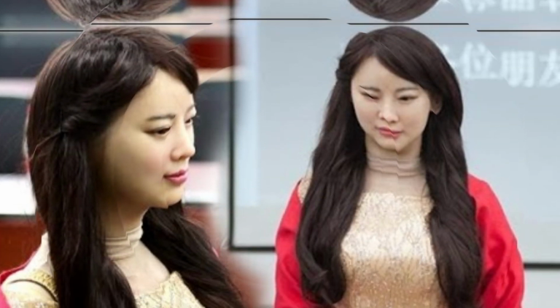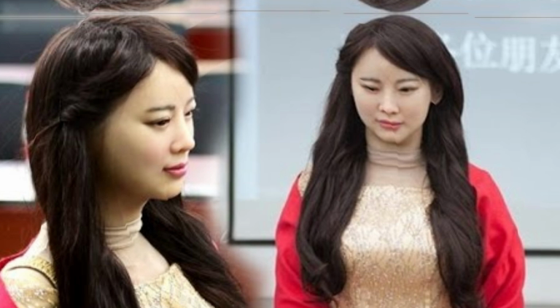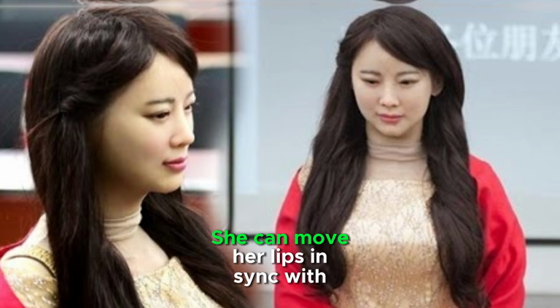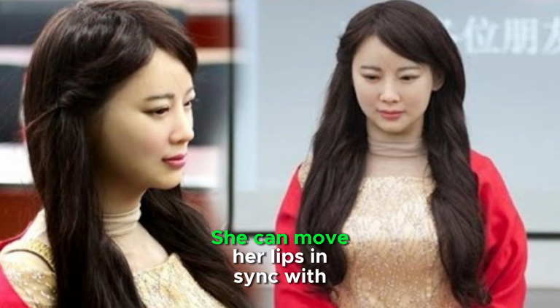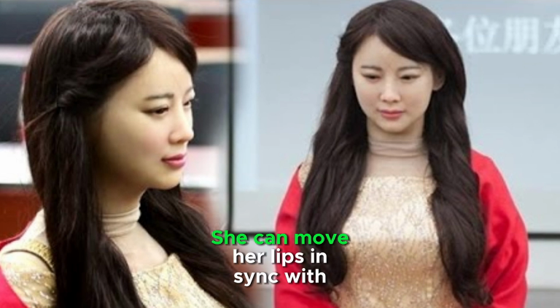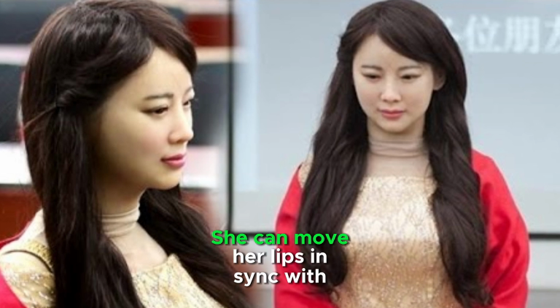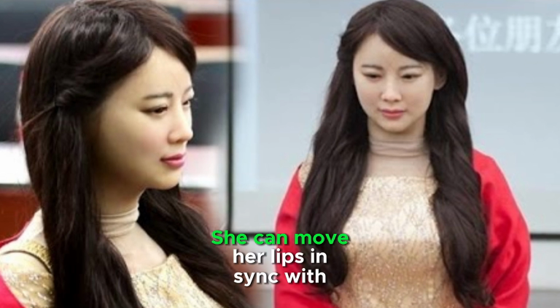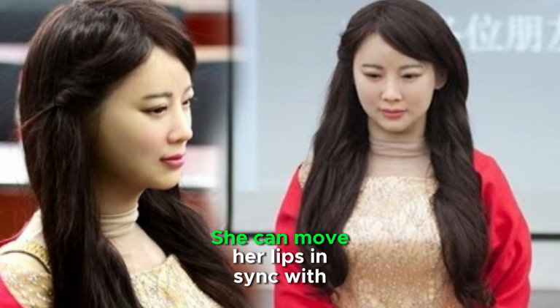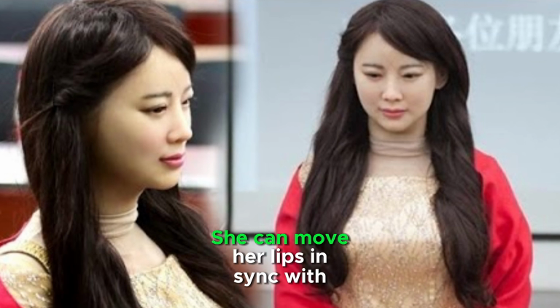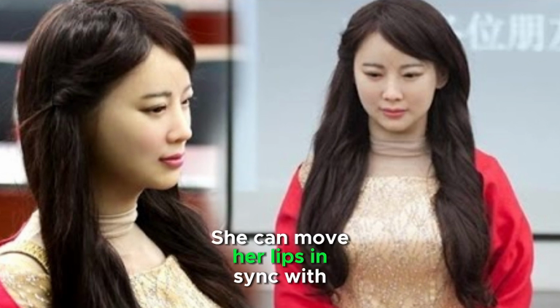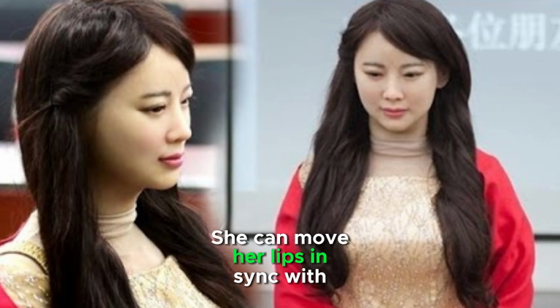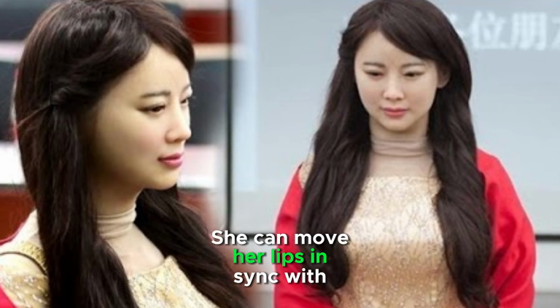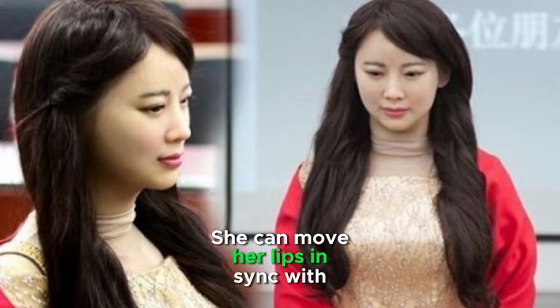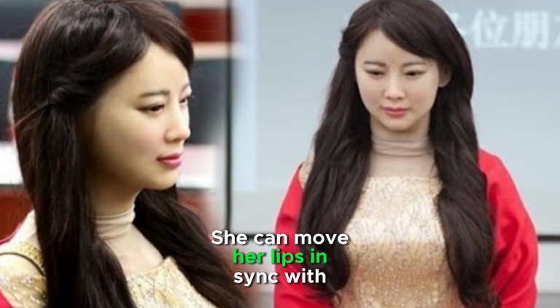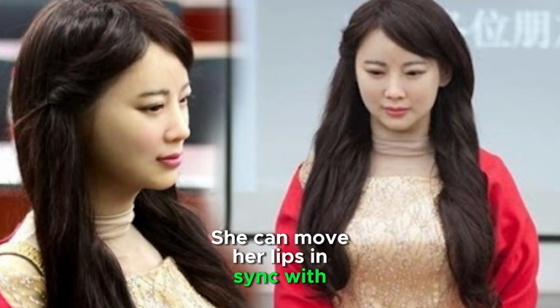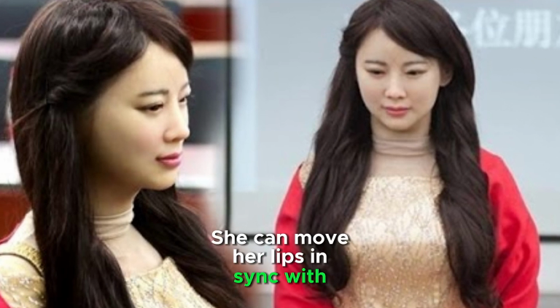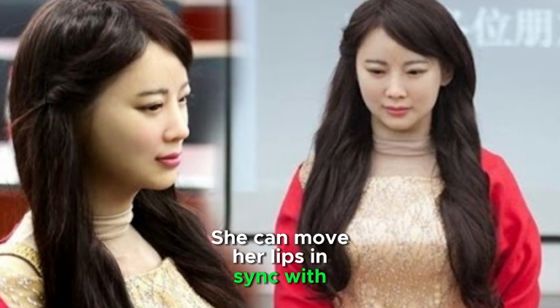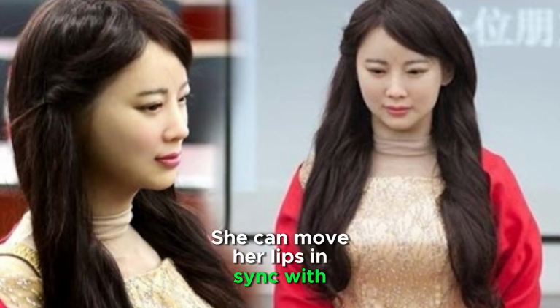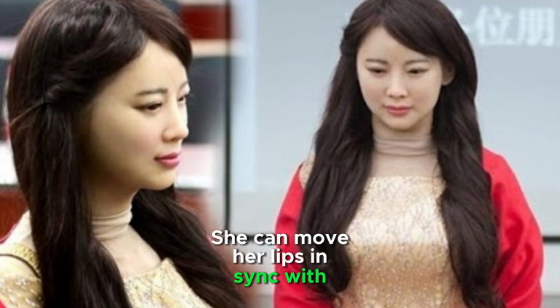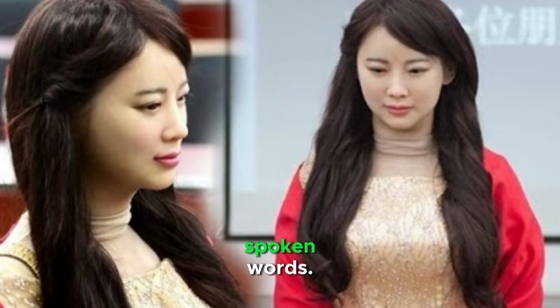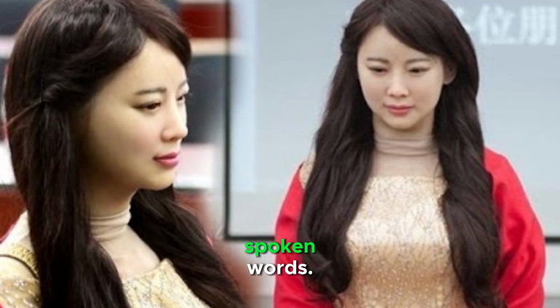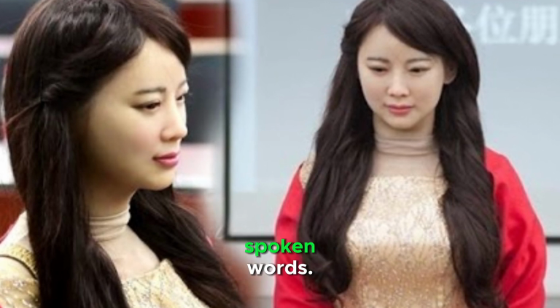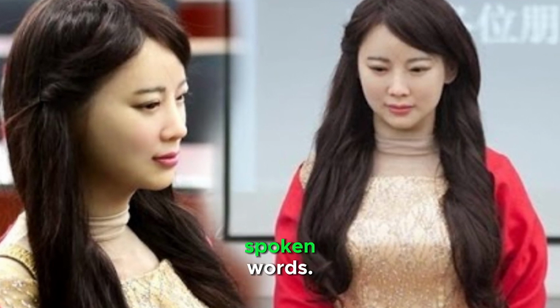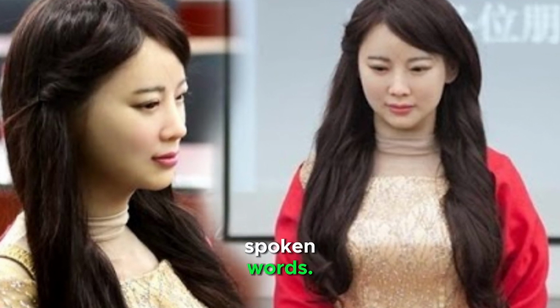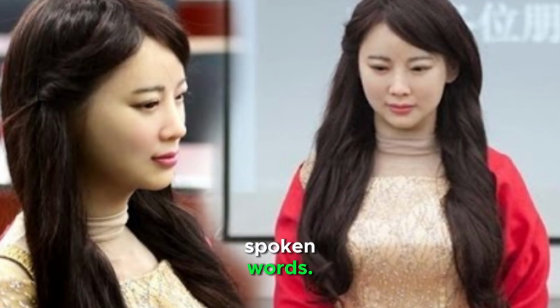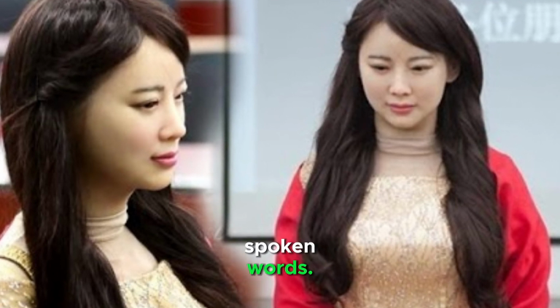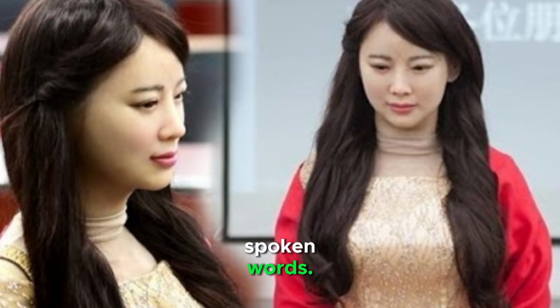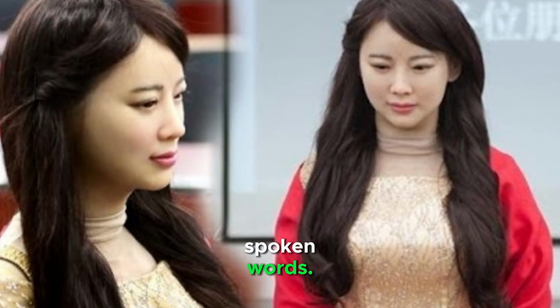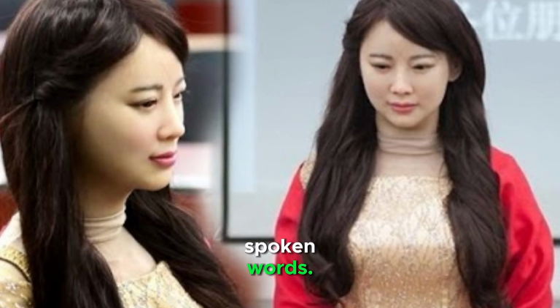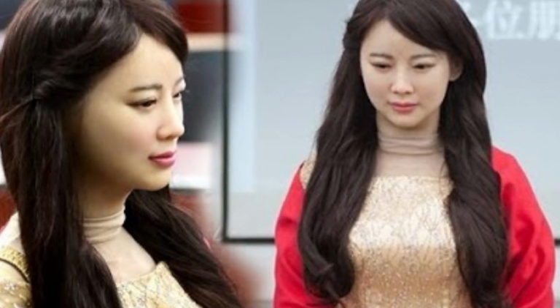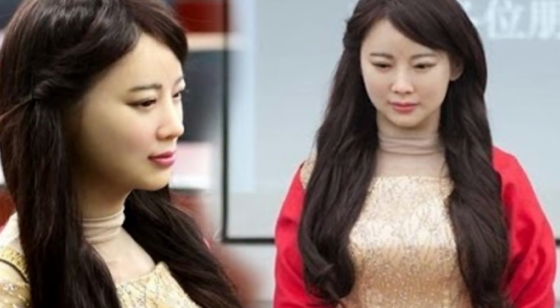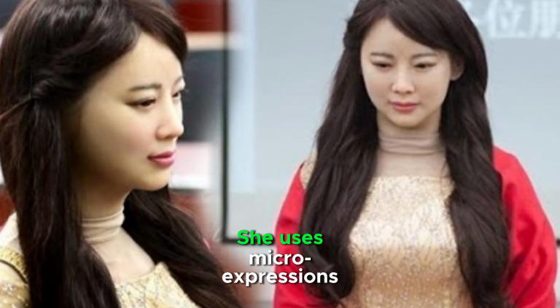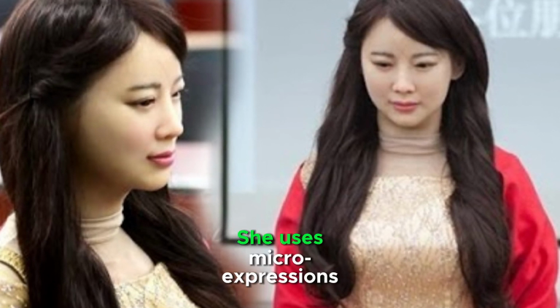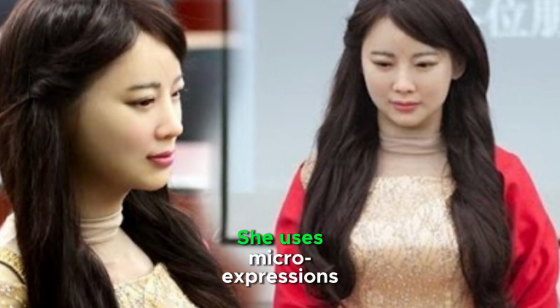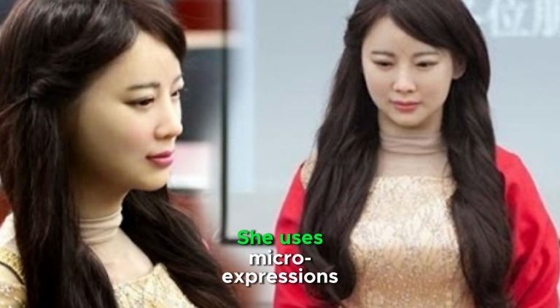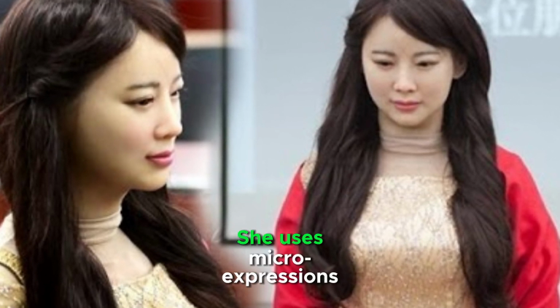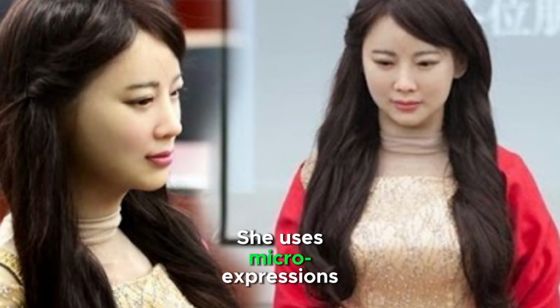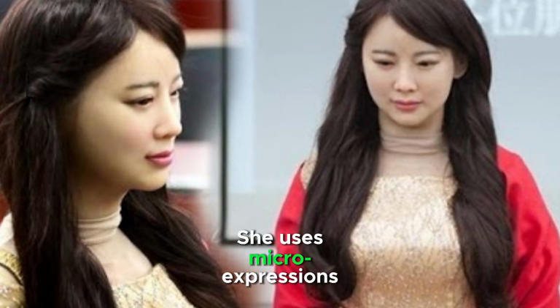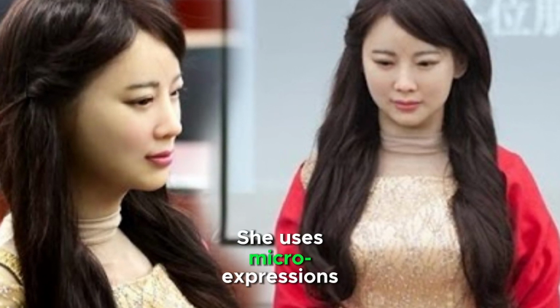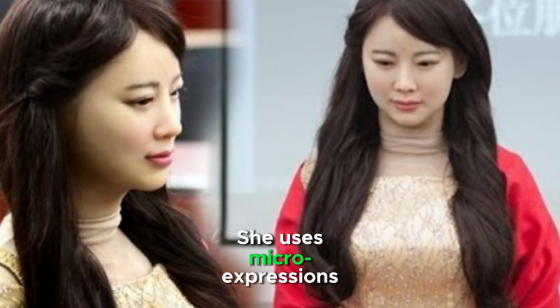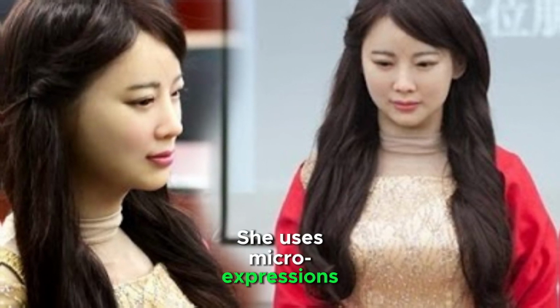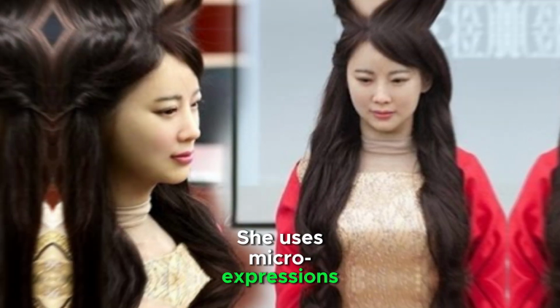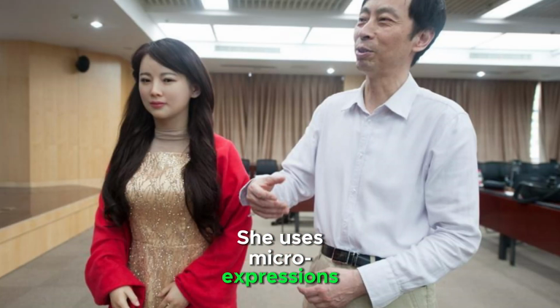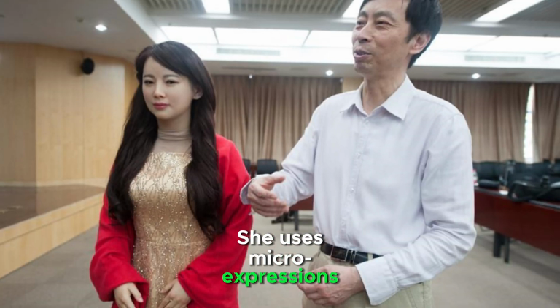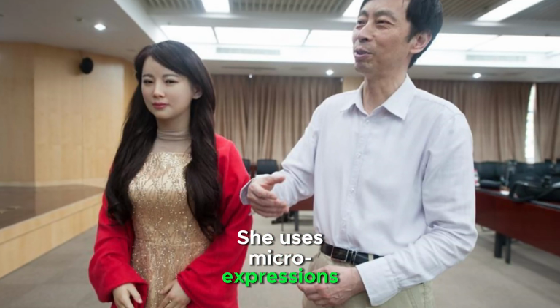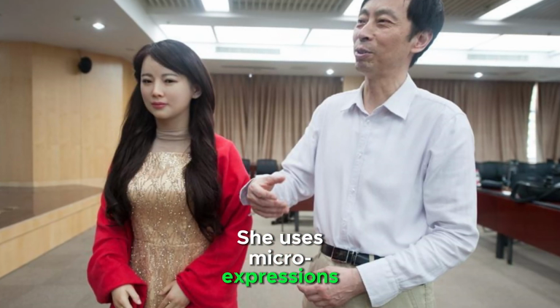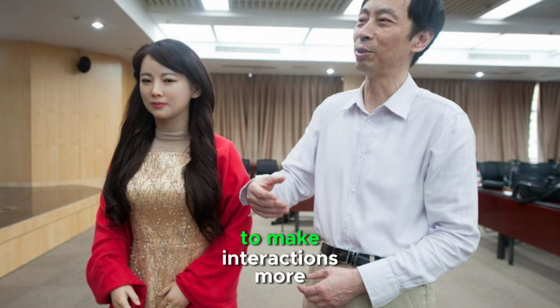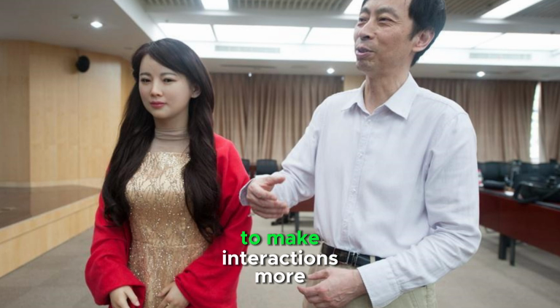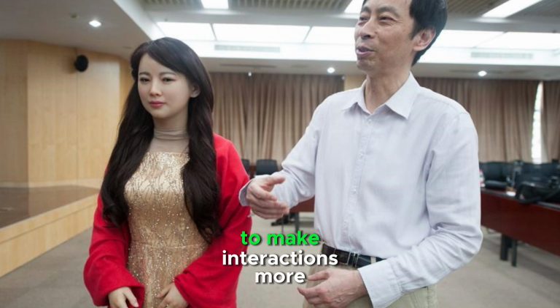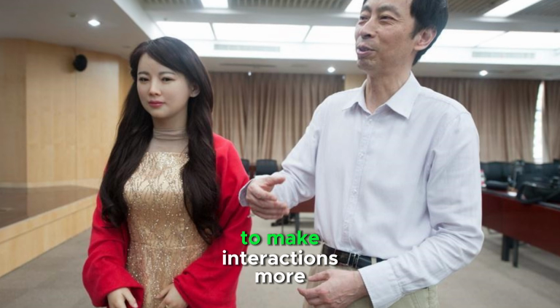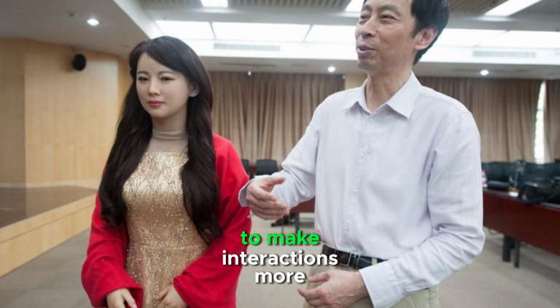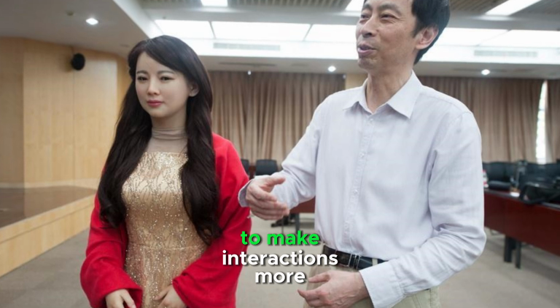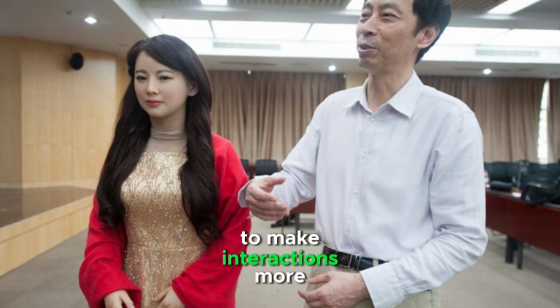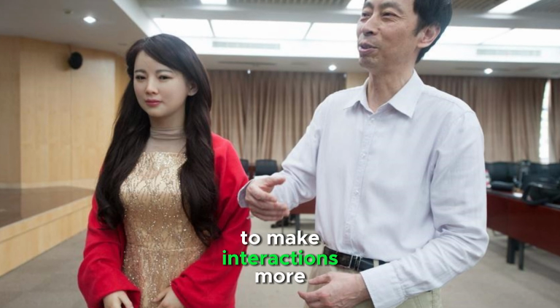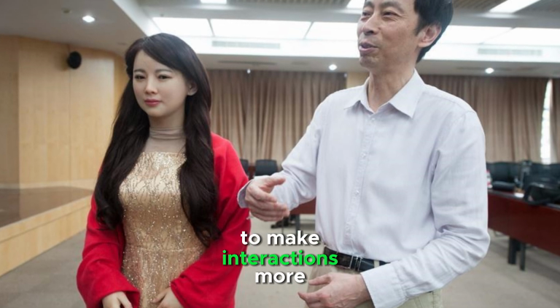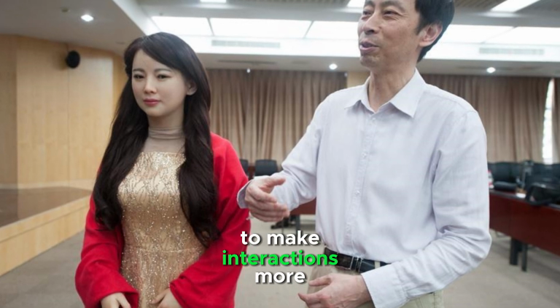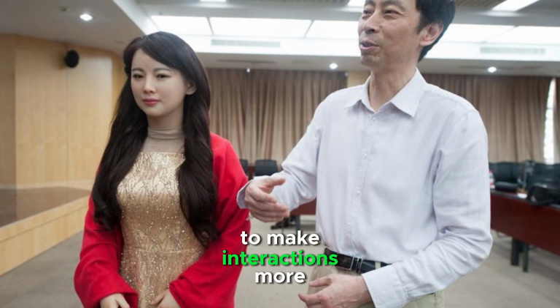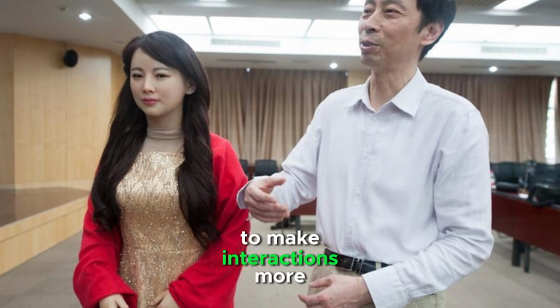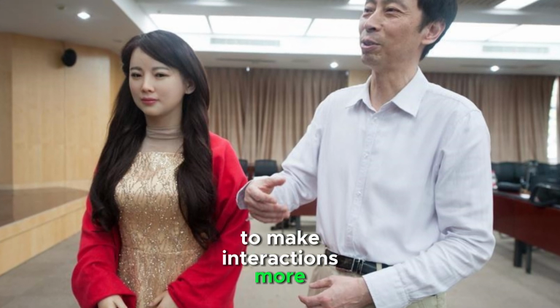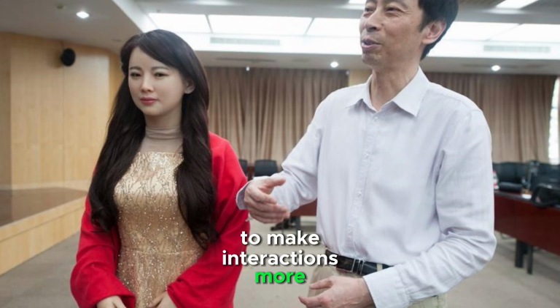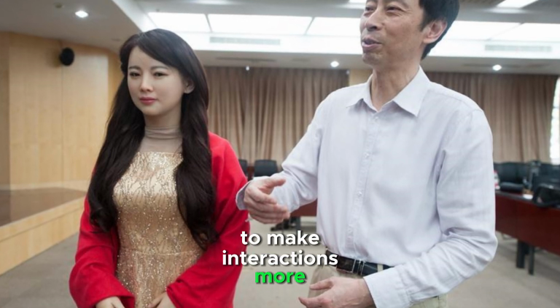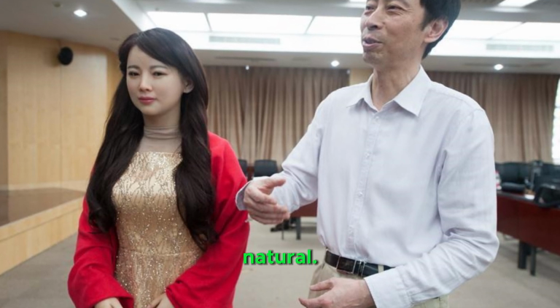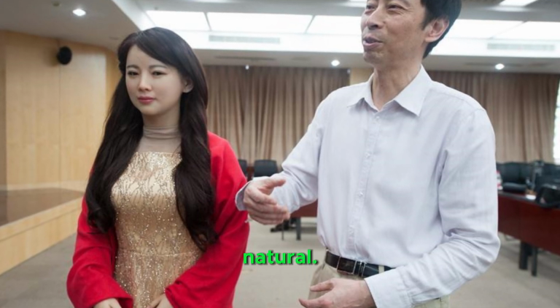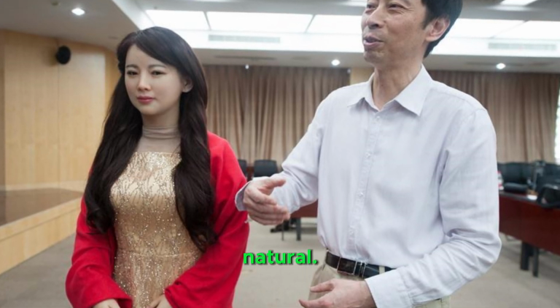She can move her lips in sync with spoken words, and uses micro-expressions to make interactions more natural.